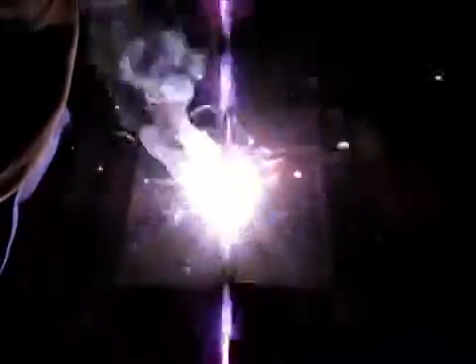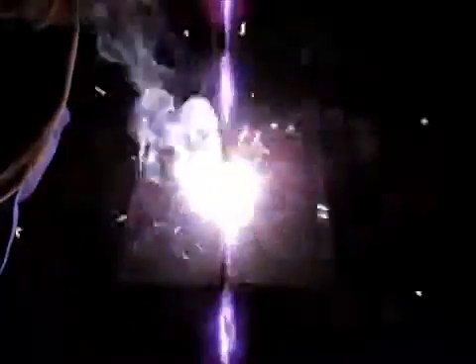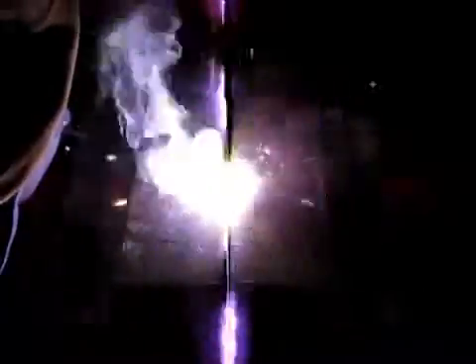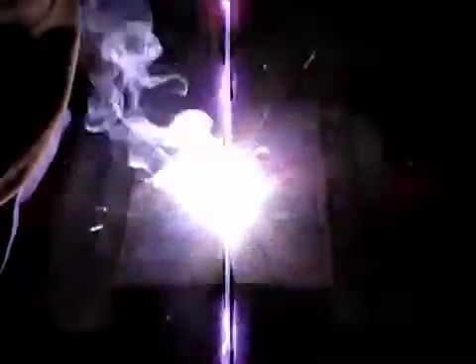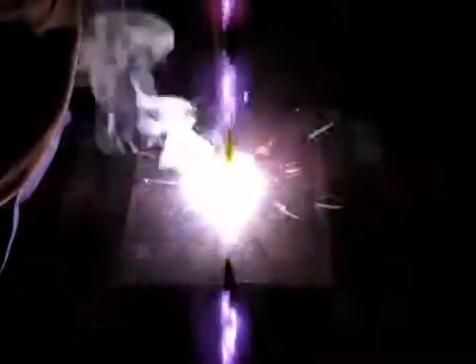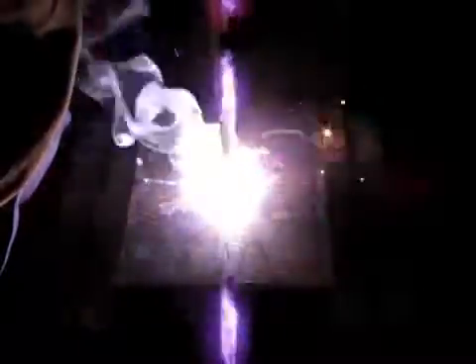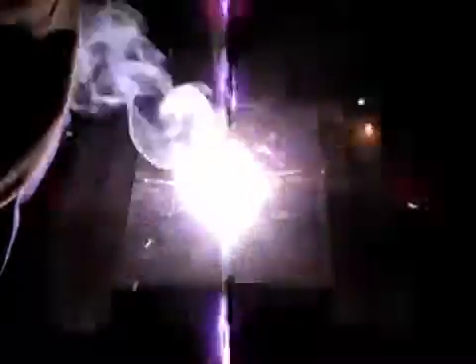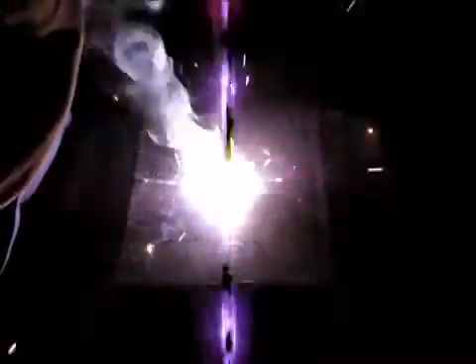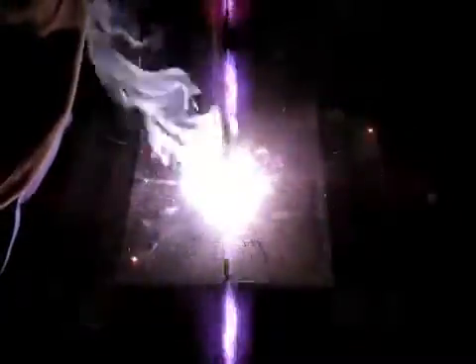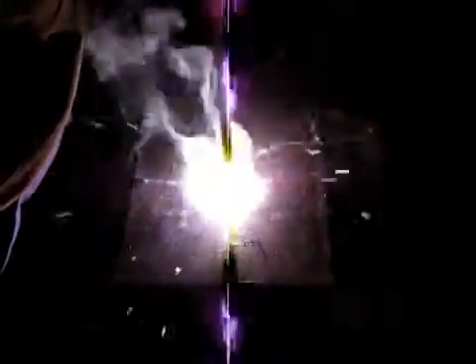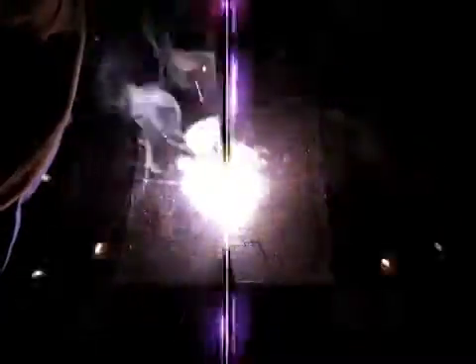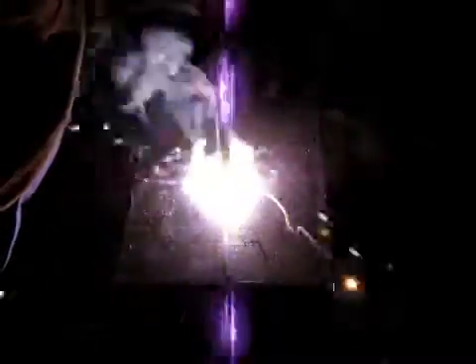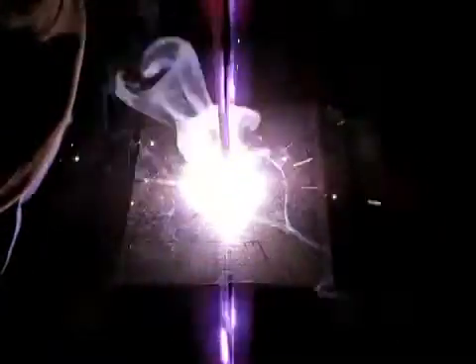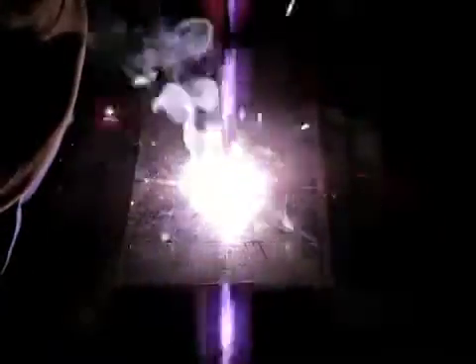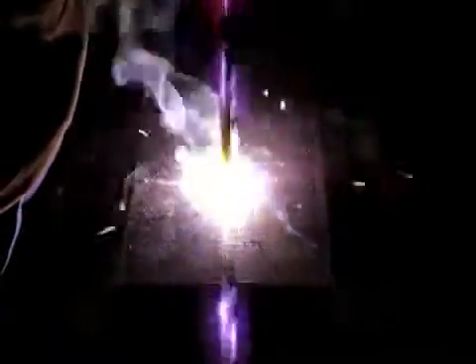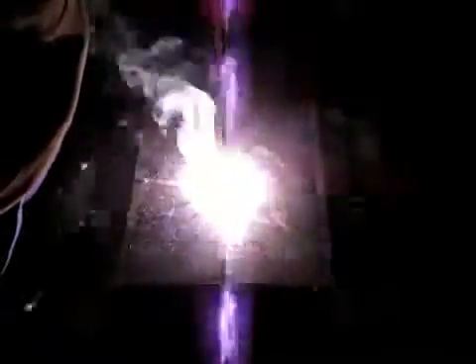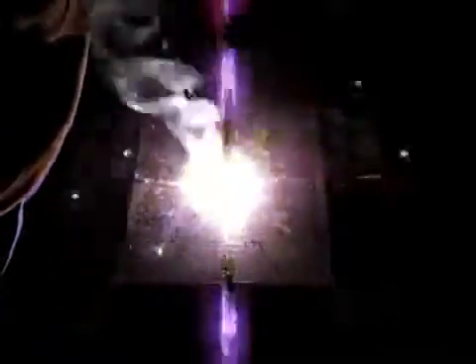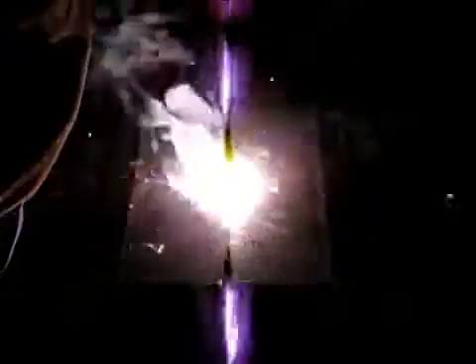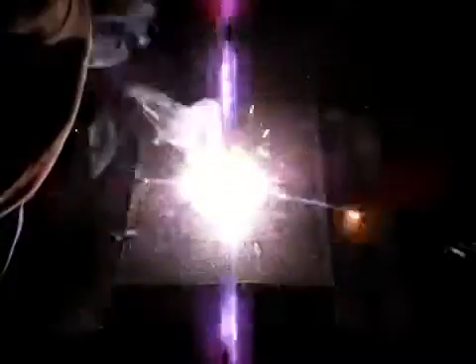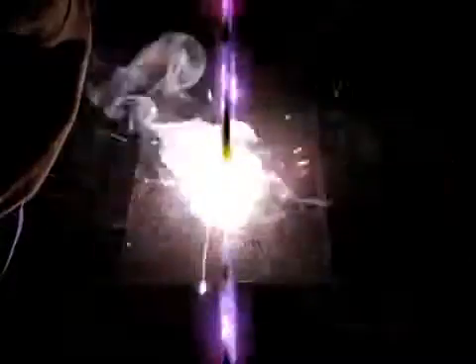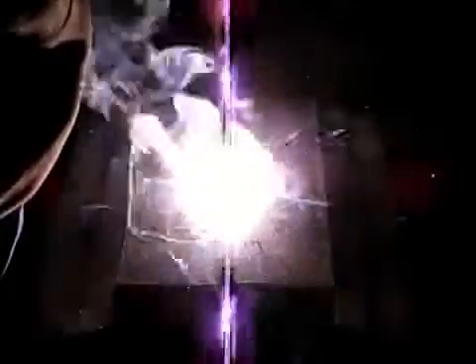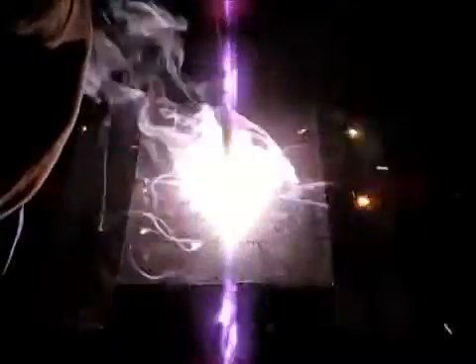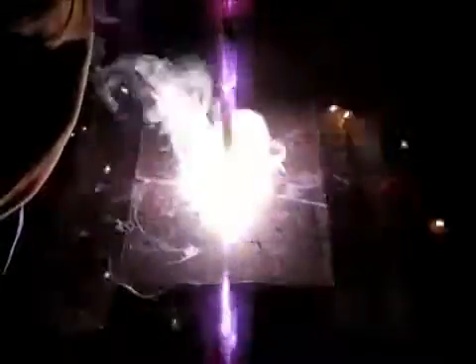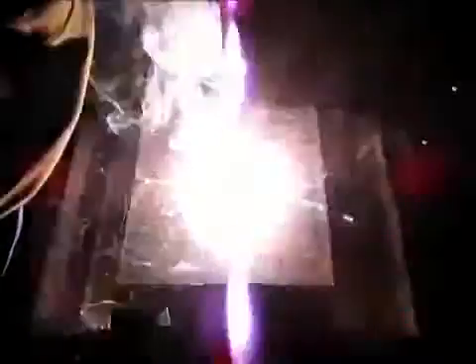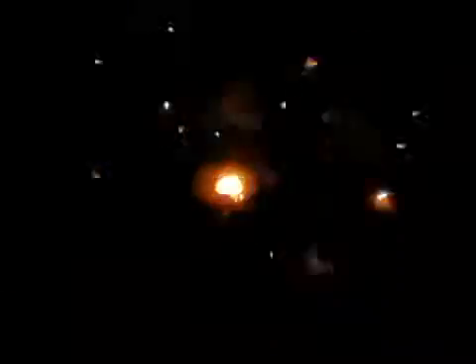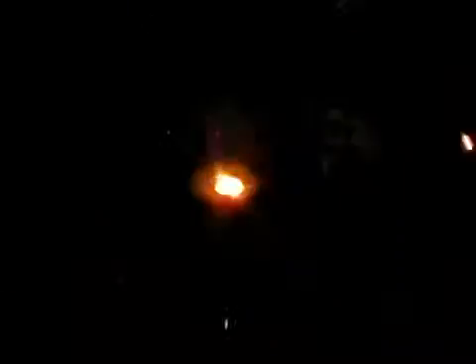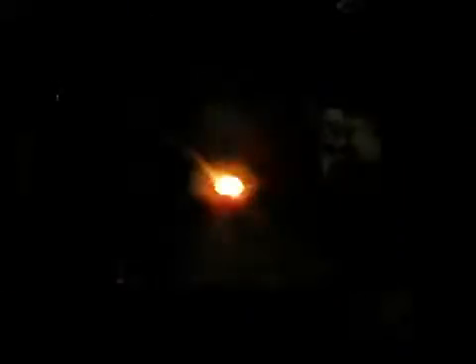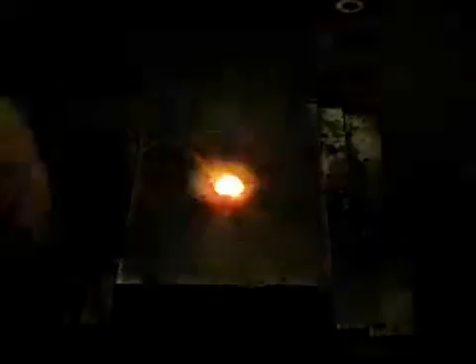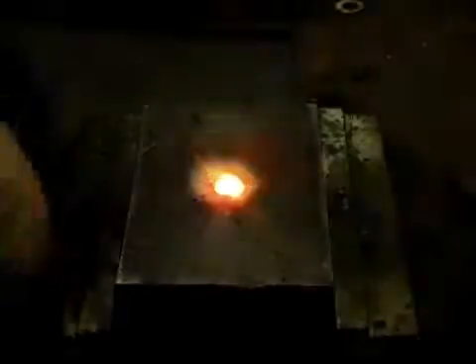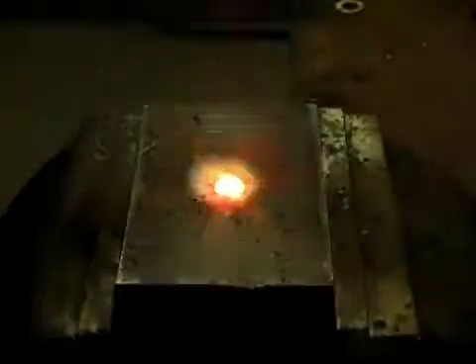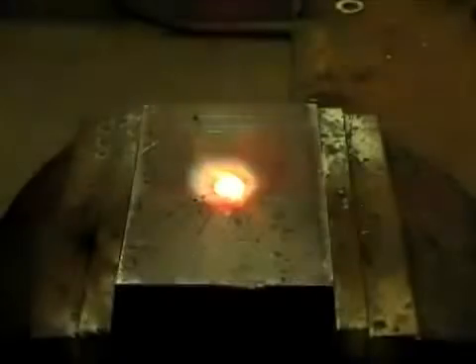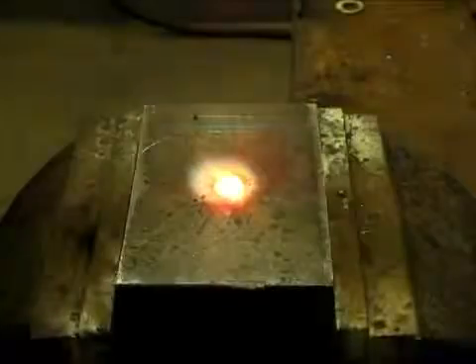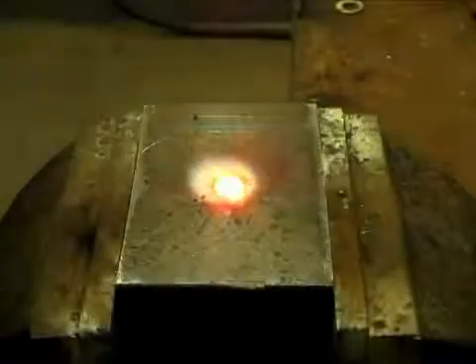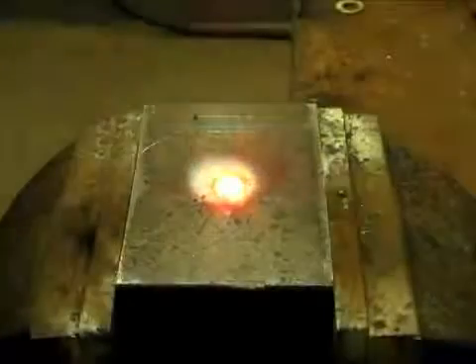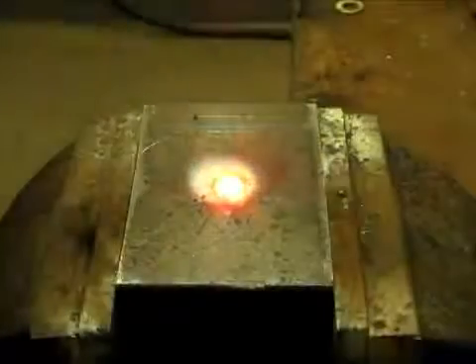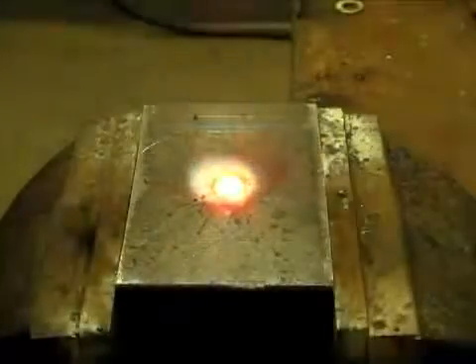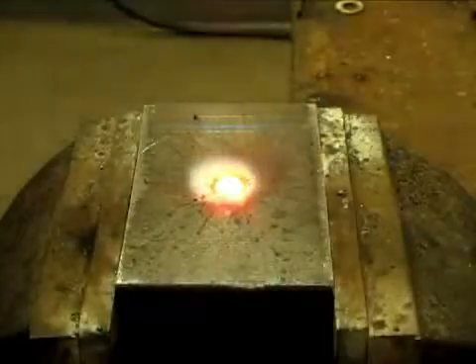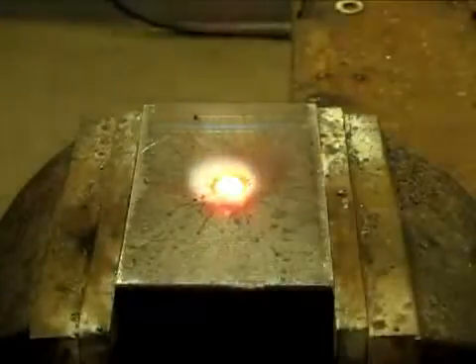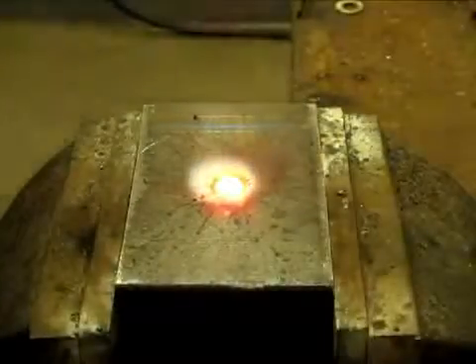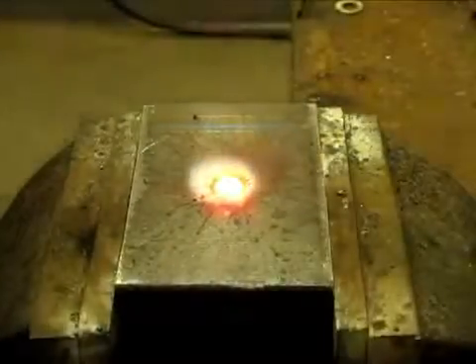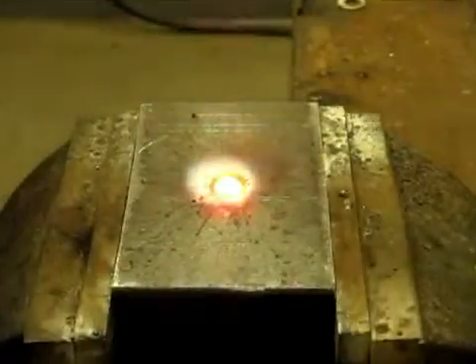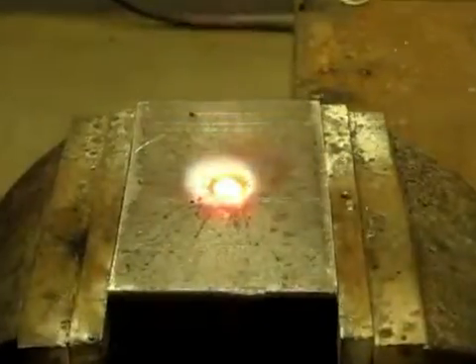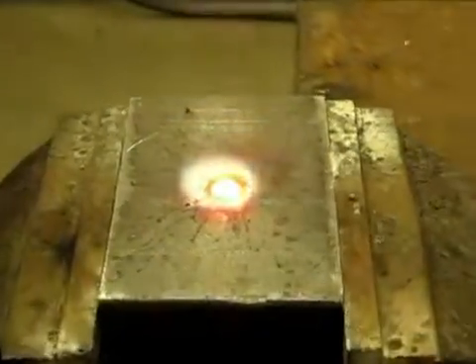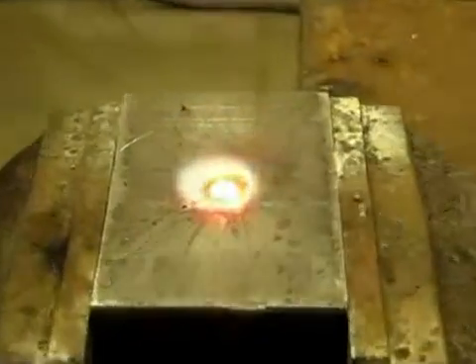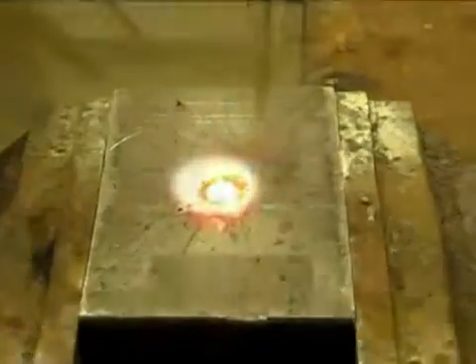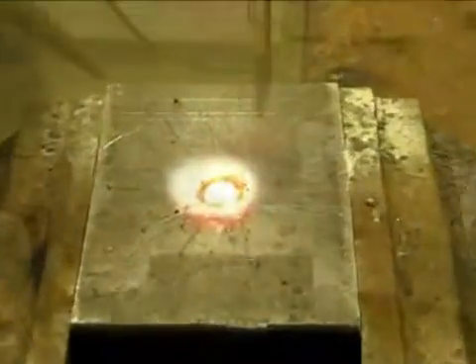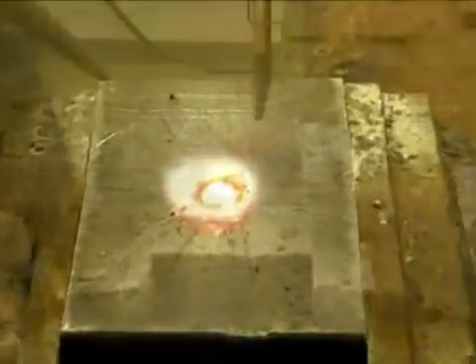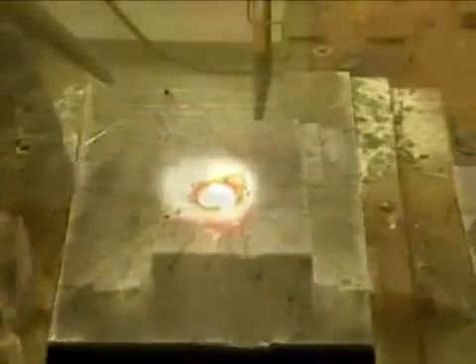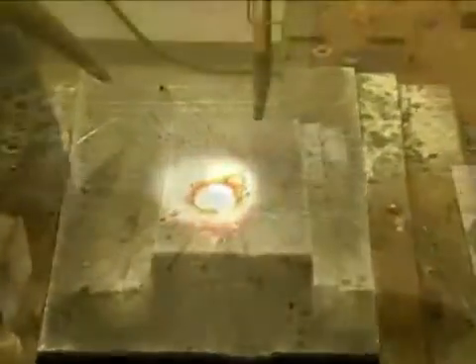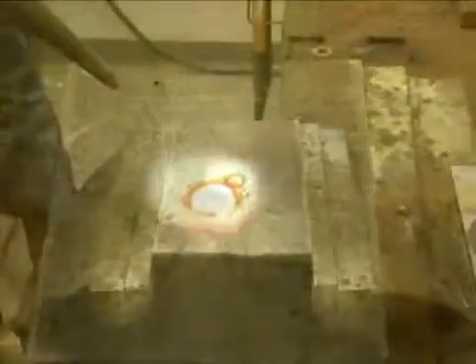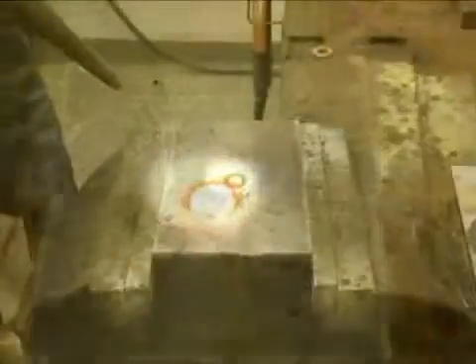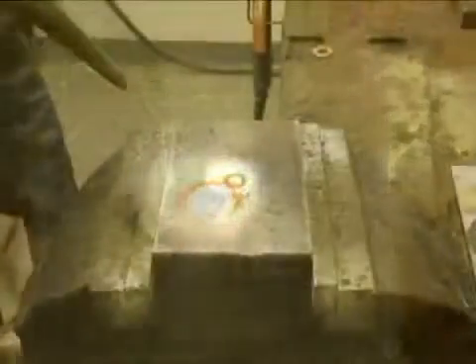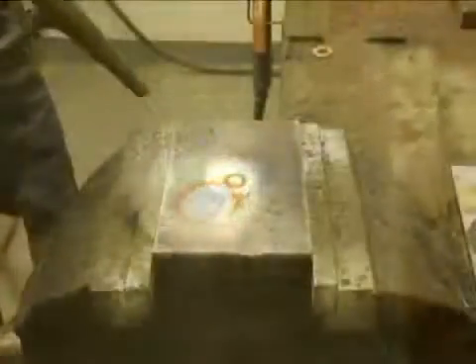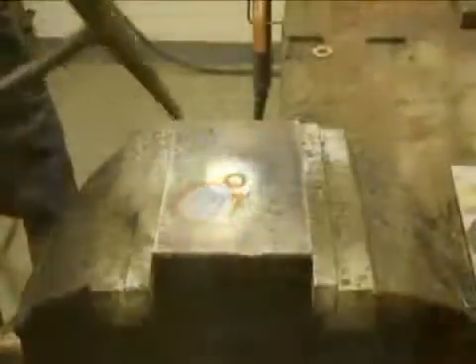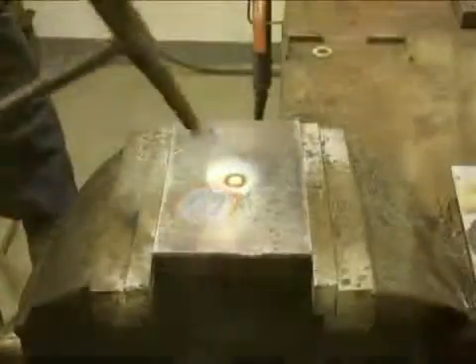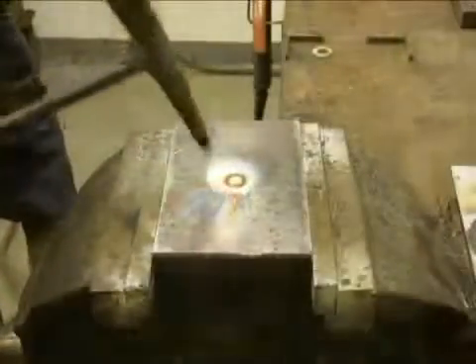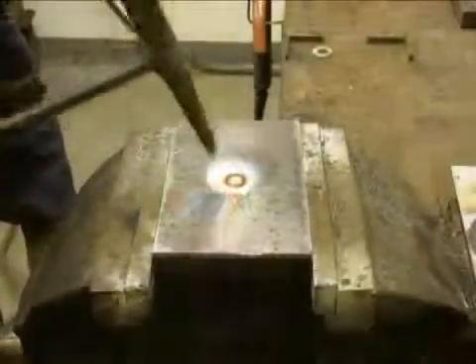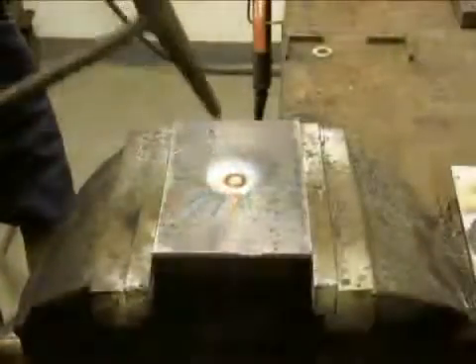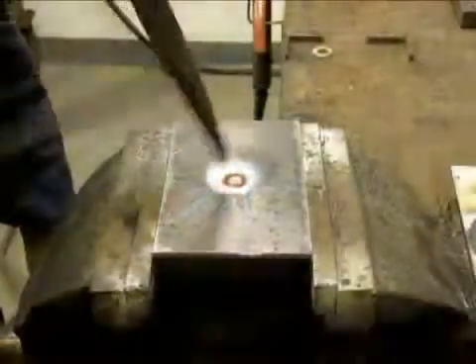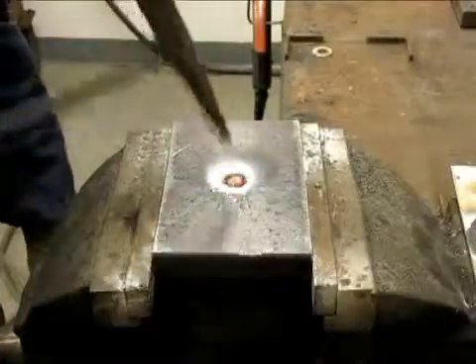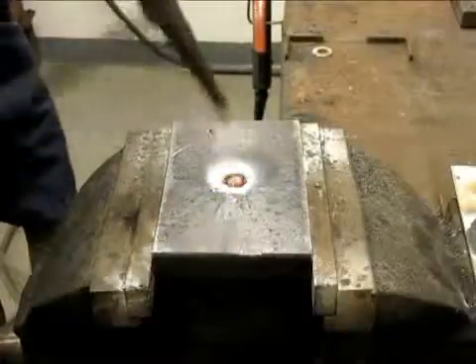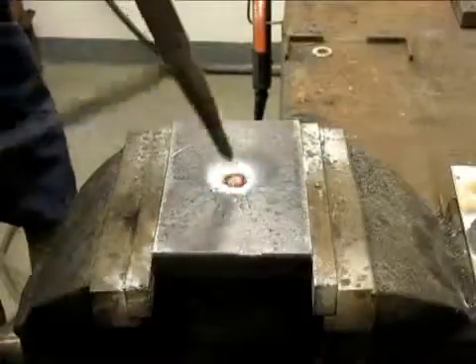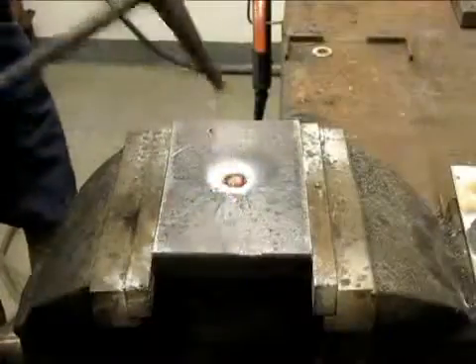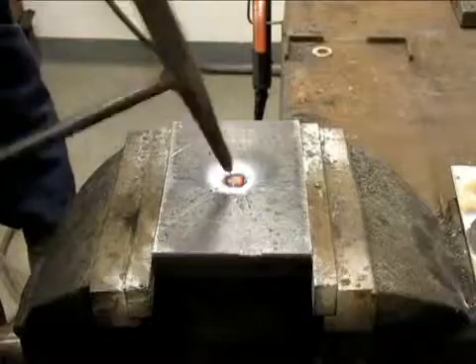The slag will go against the threads and protect them from the molten metal. Chip your slag out.